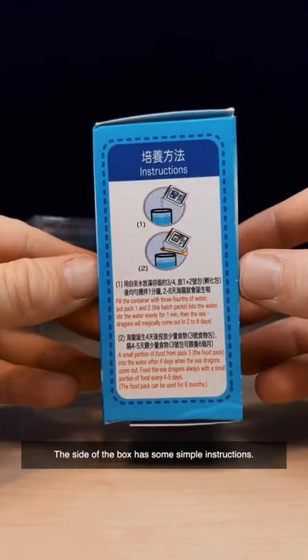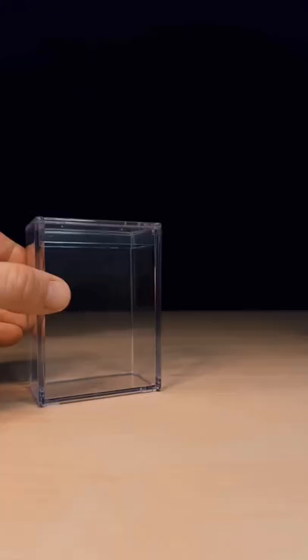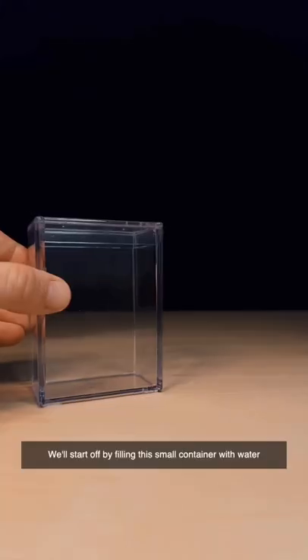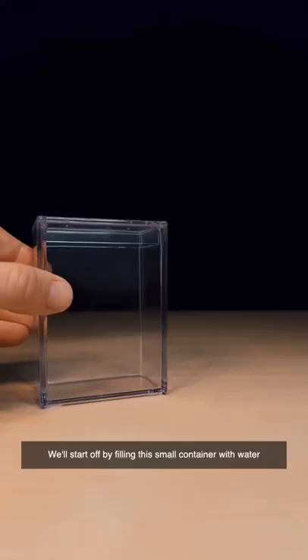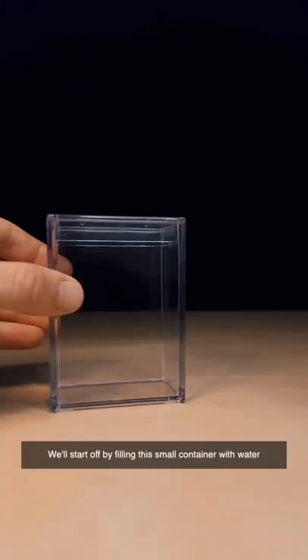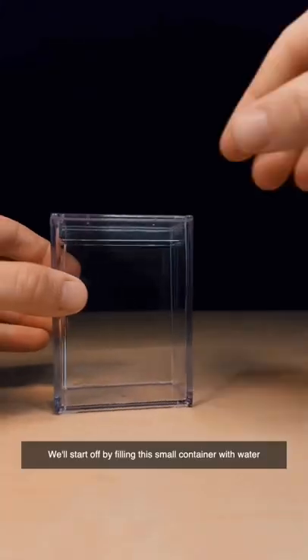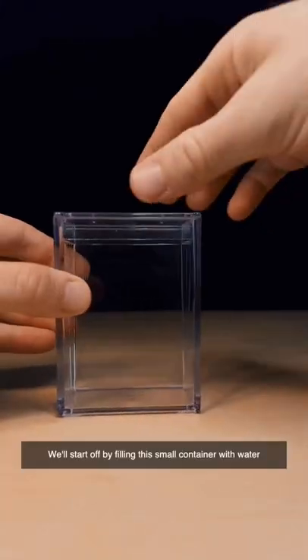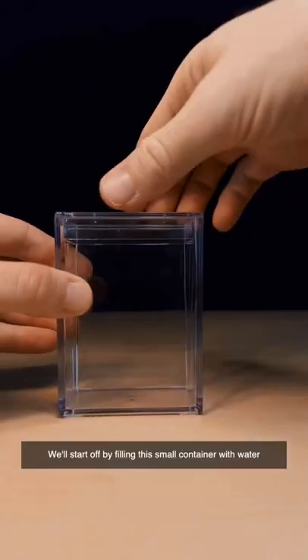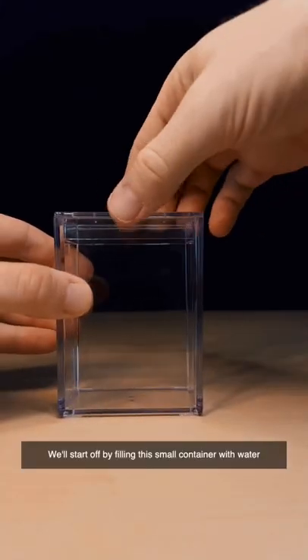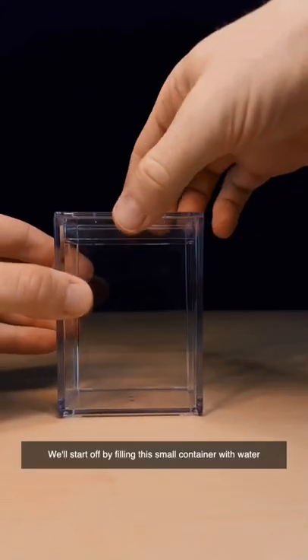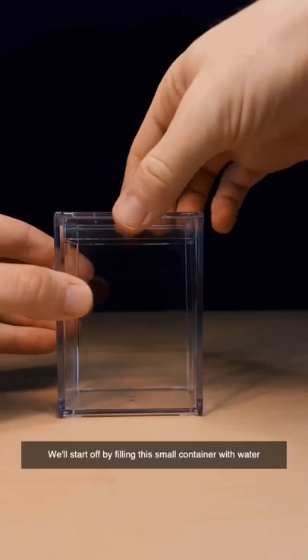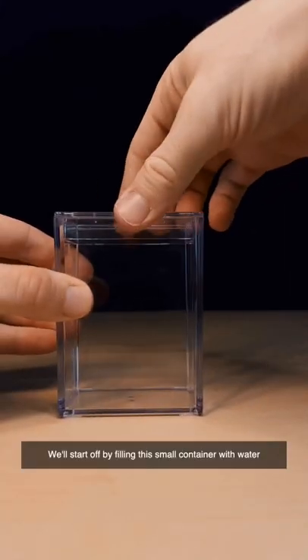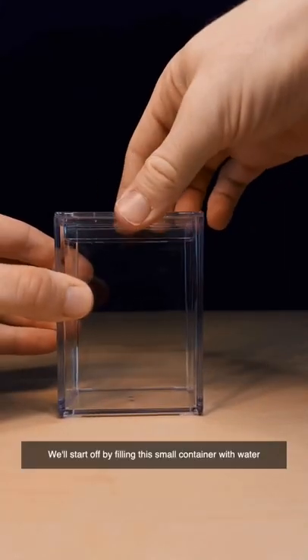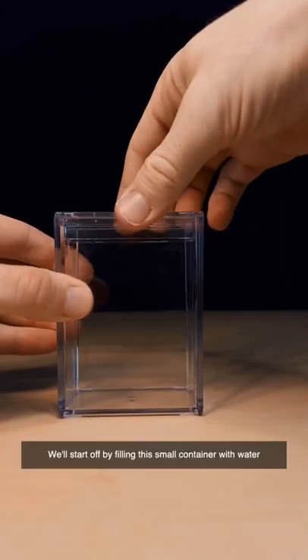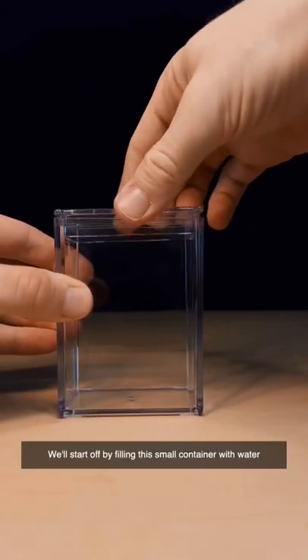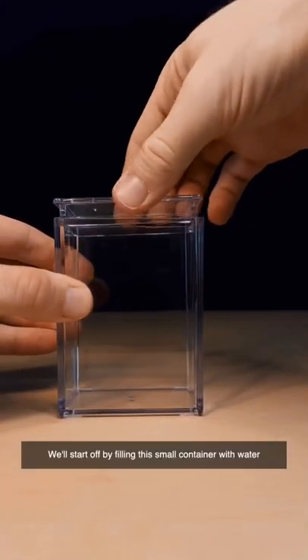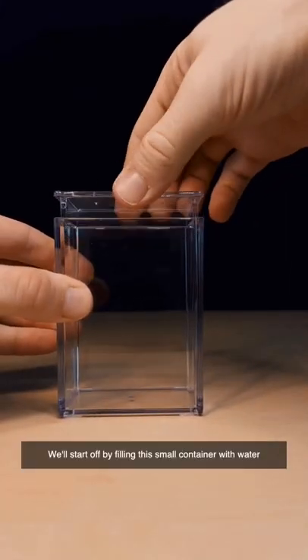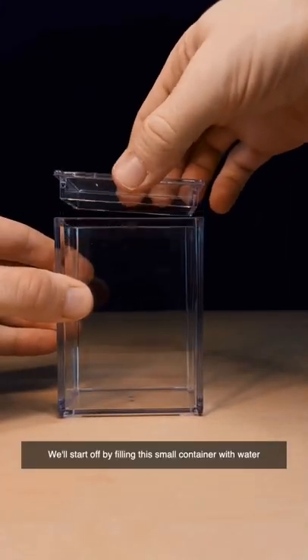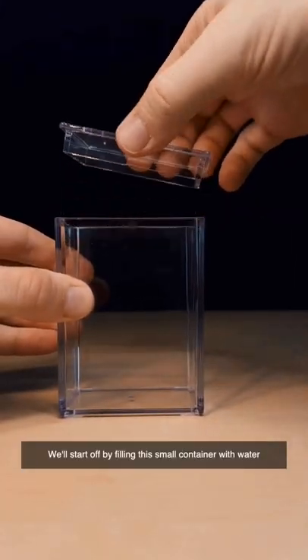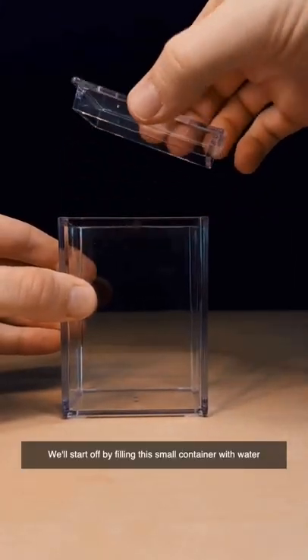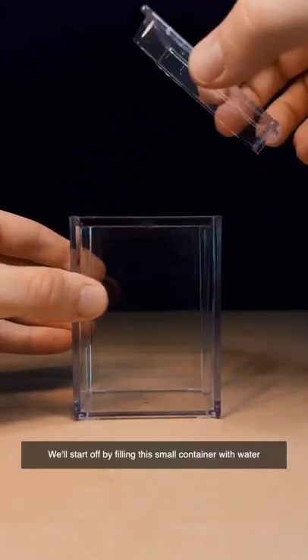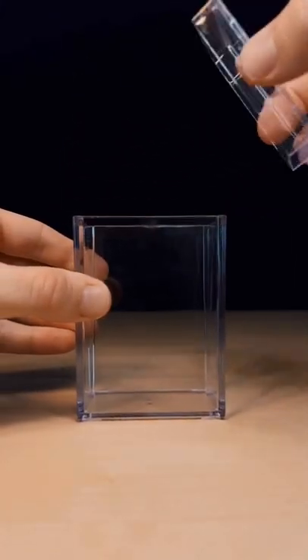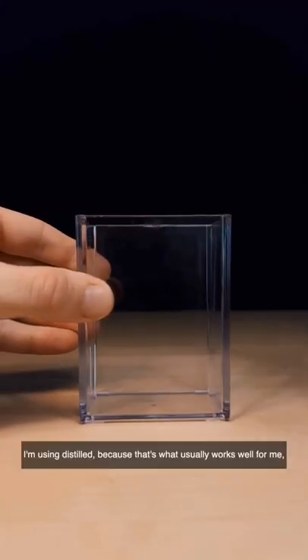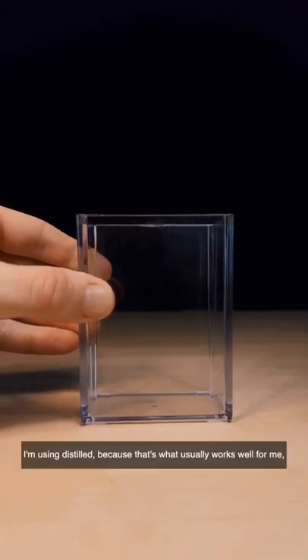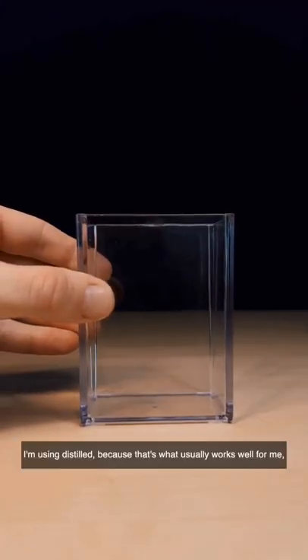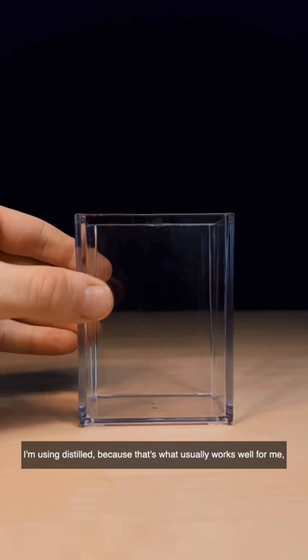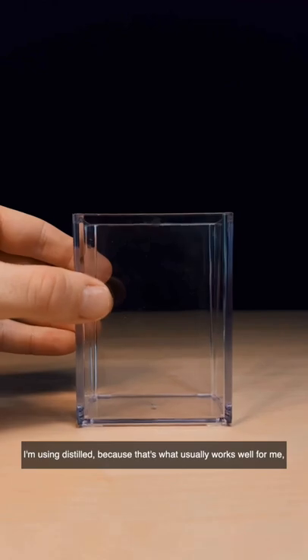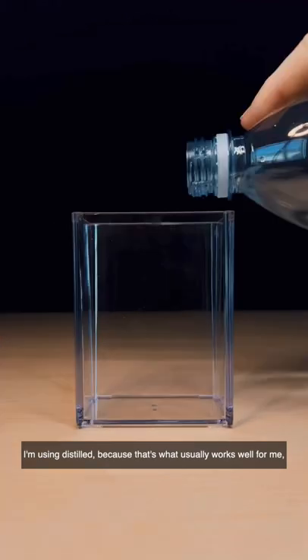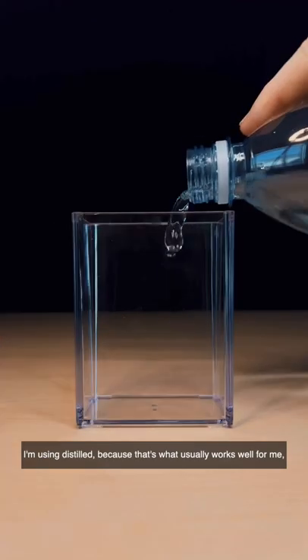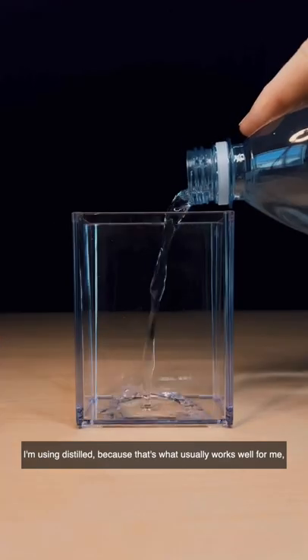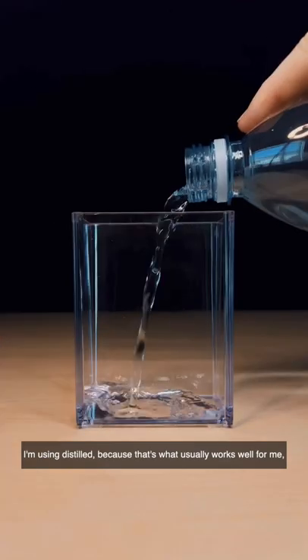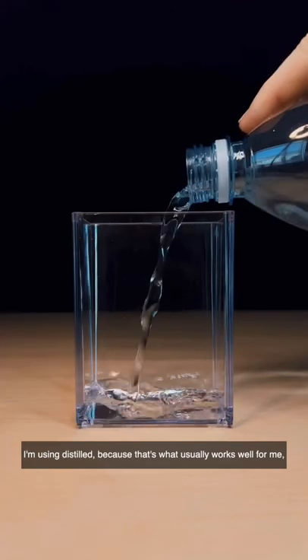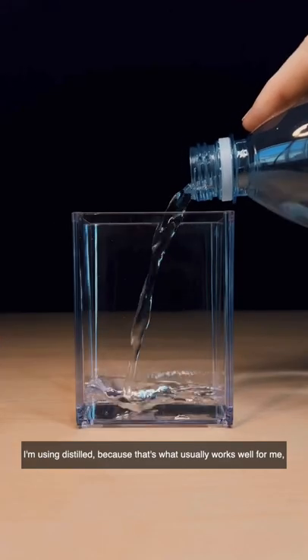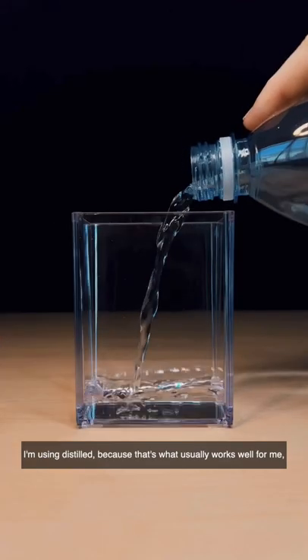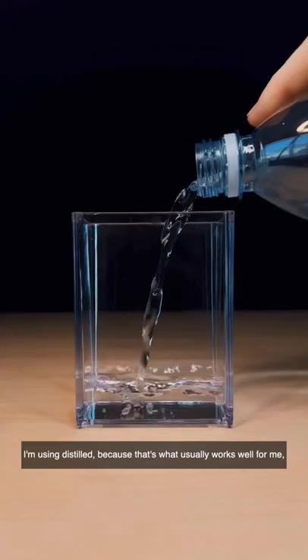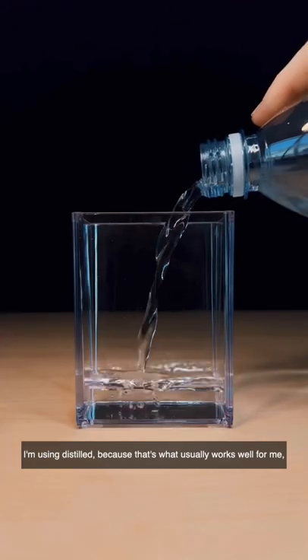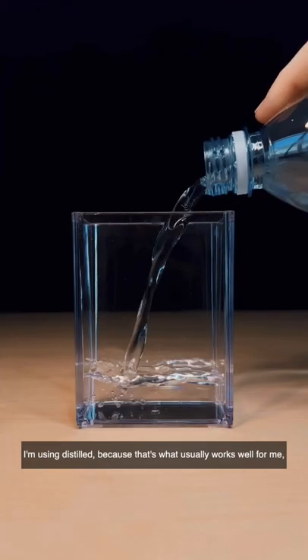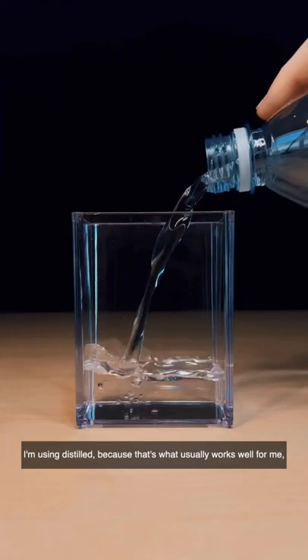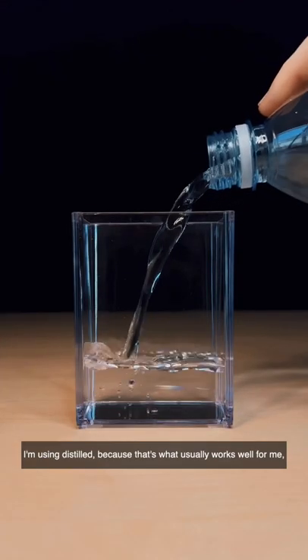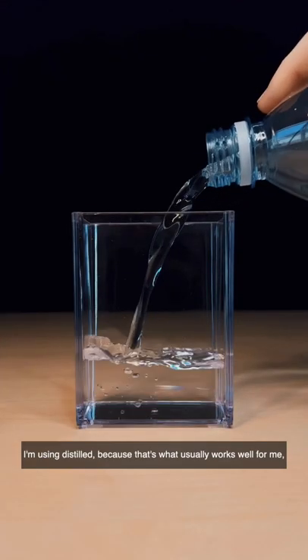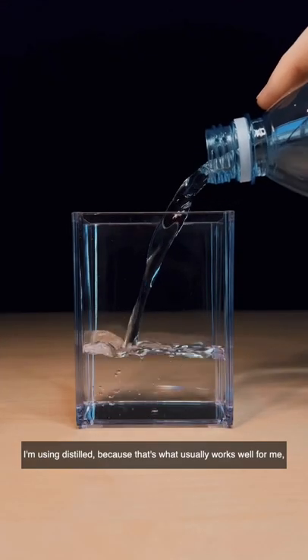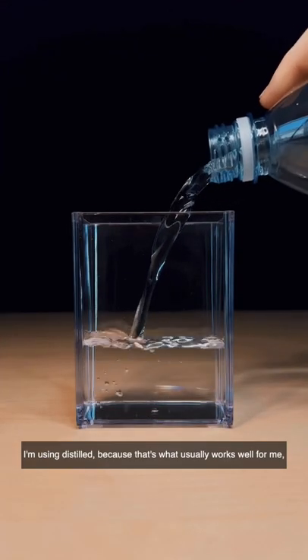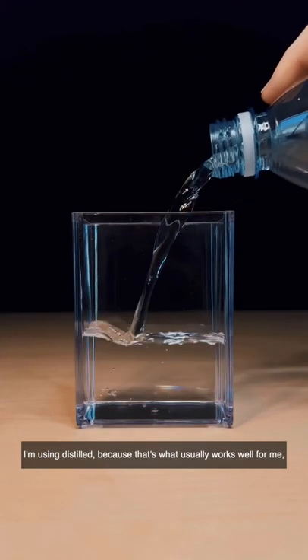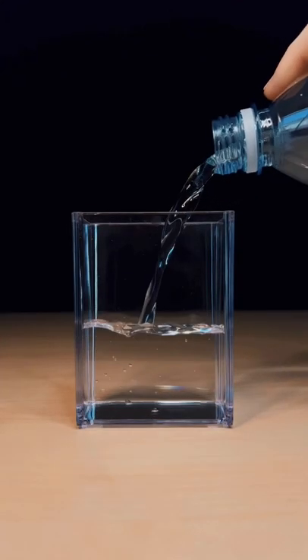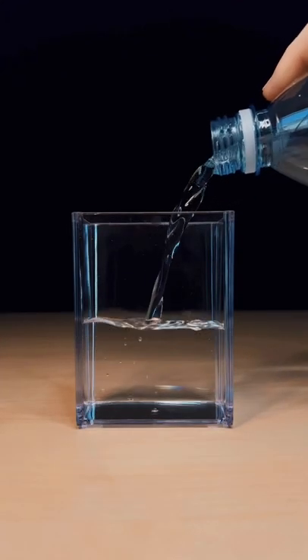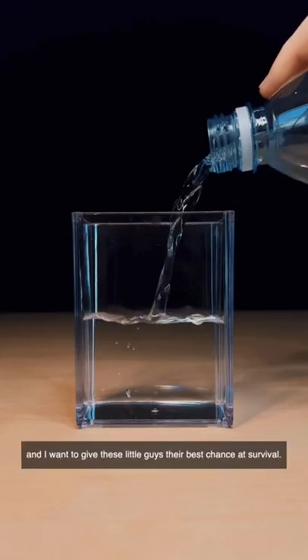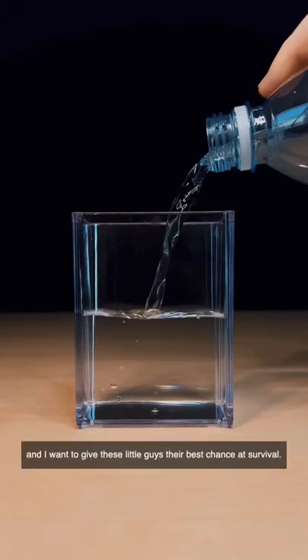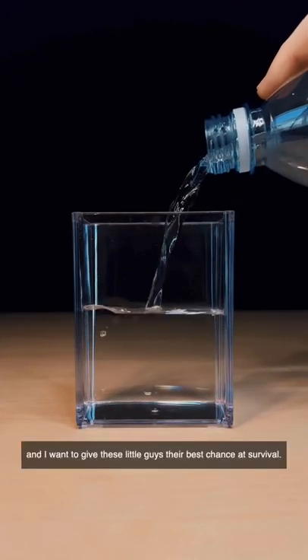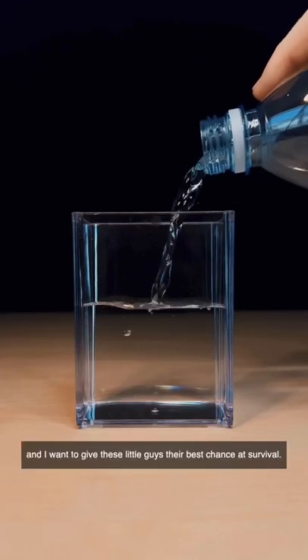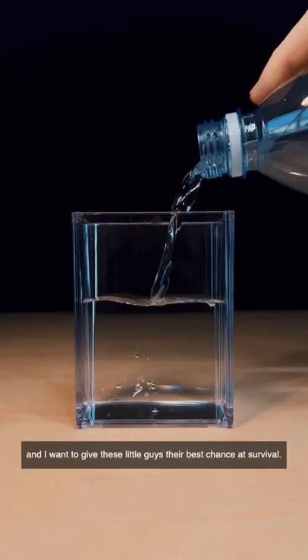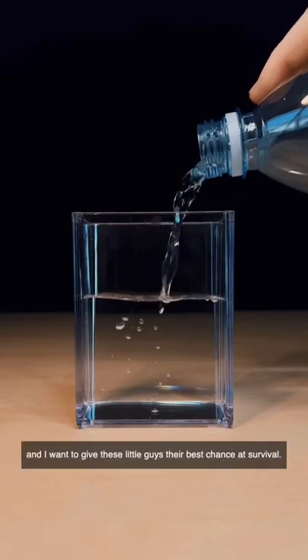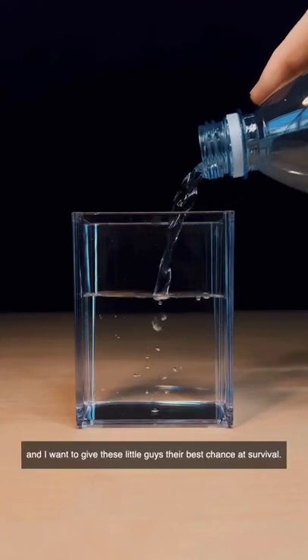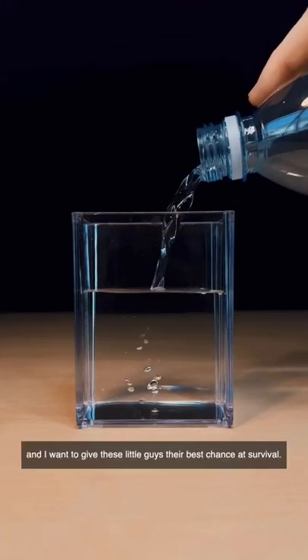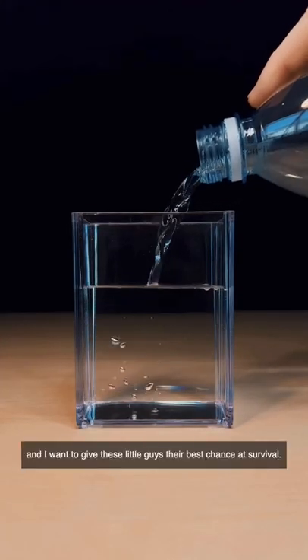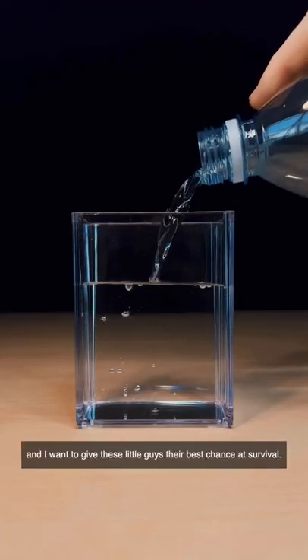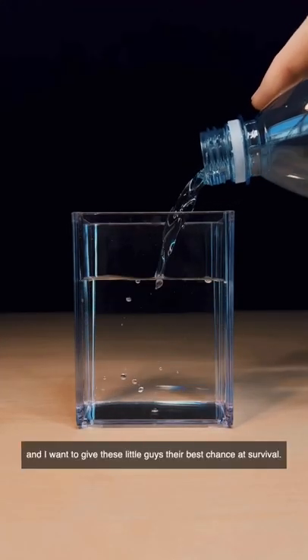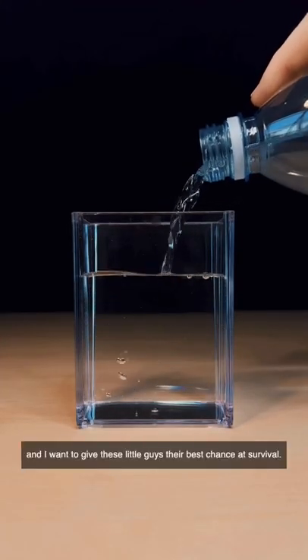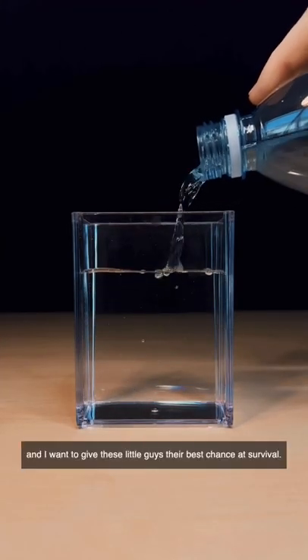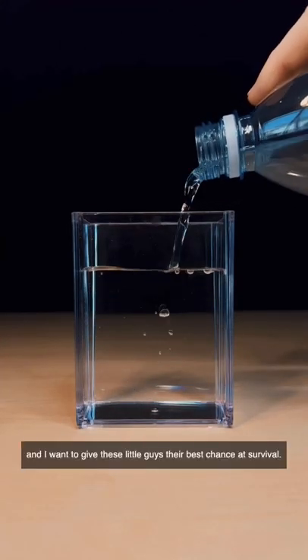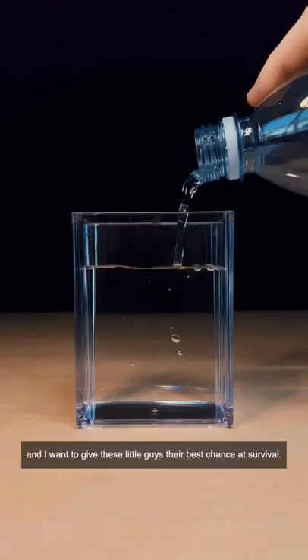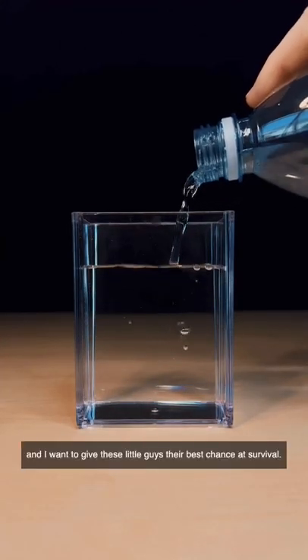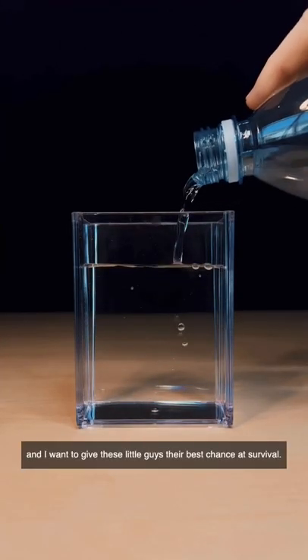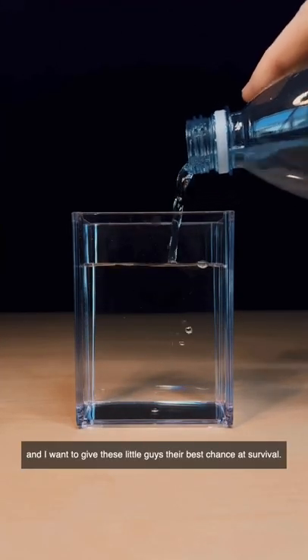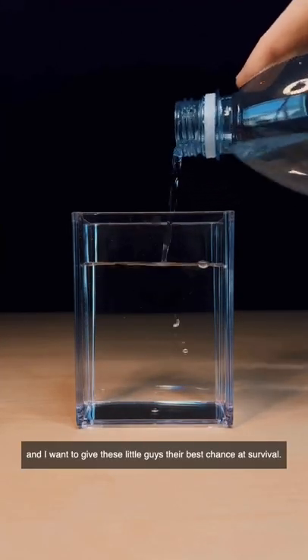We'll start off by filling the small container with water. I'm using distilled because that's what usually works well for me and I want to give these little guys their best chance at survival.